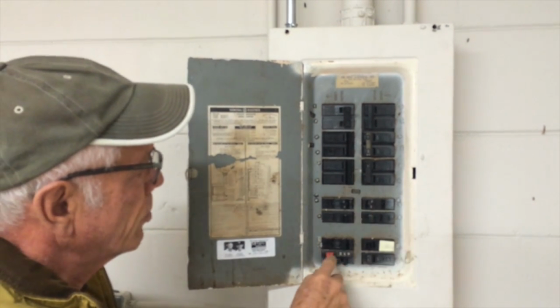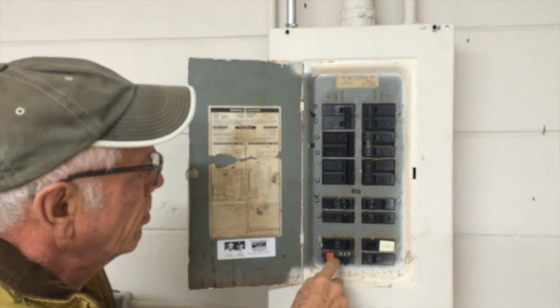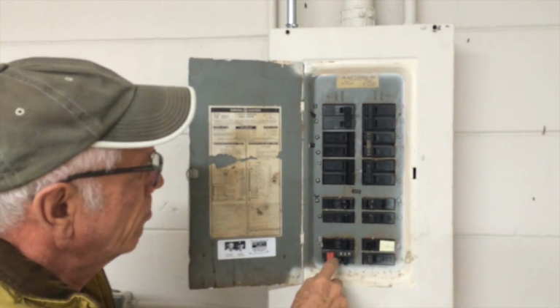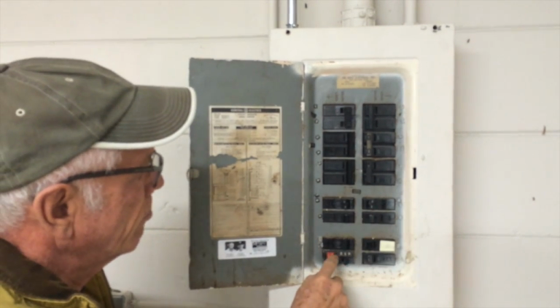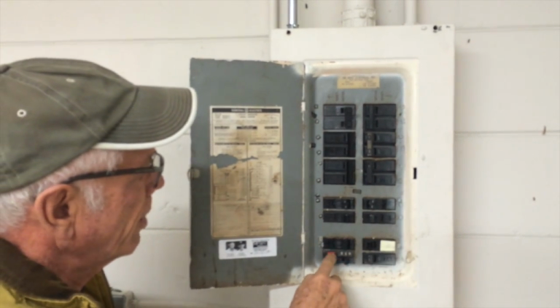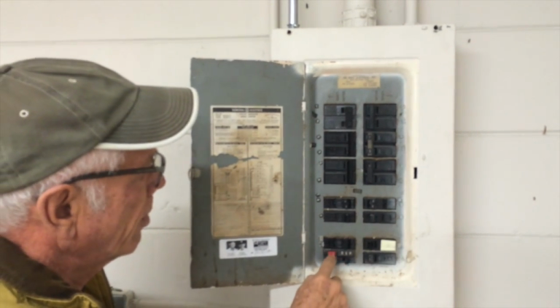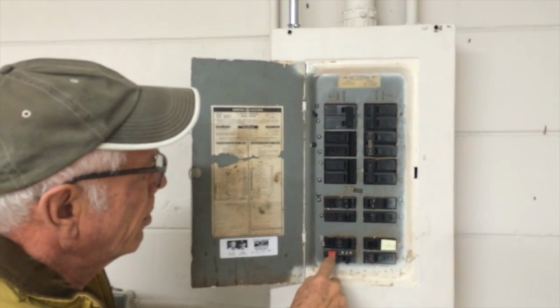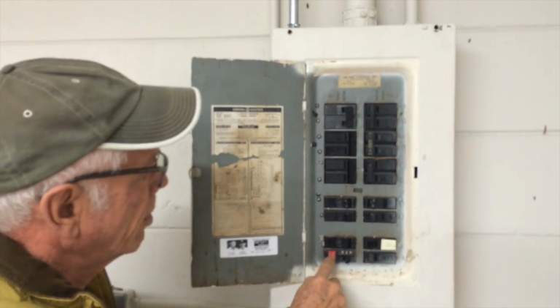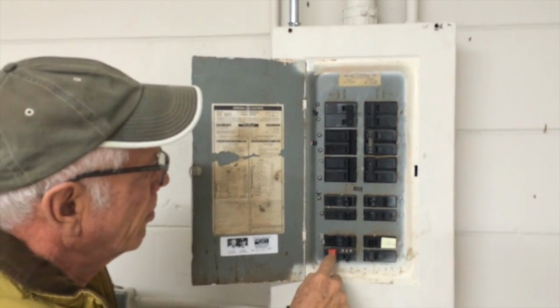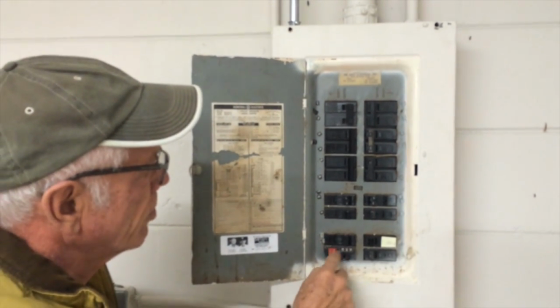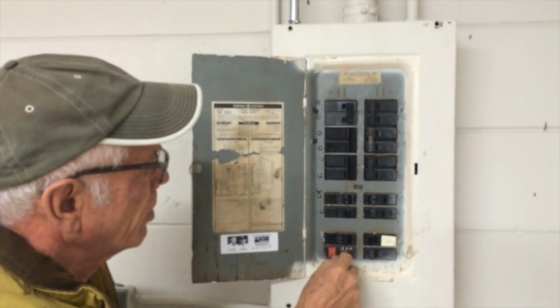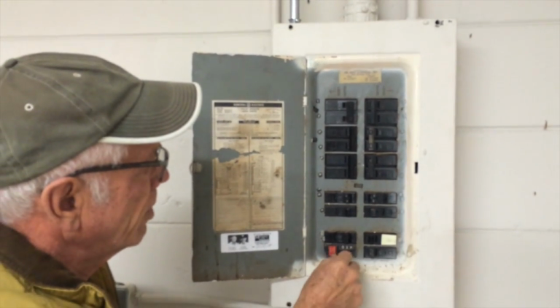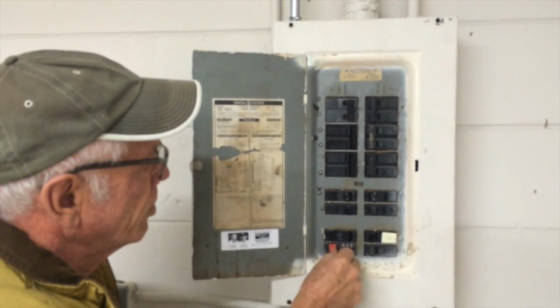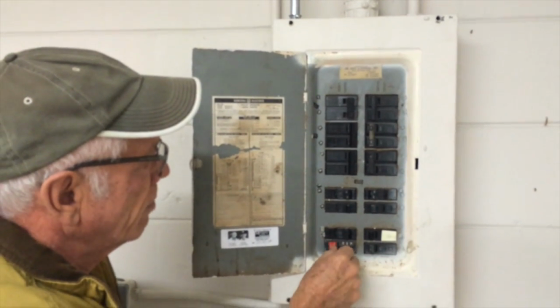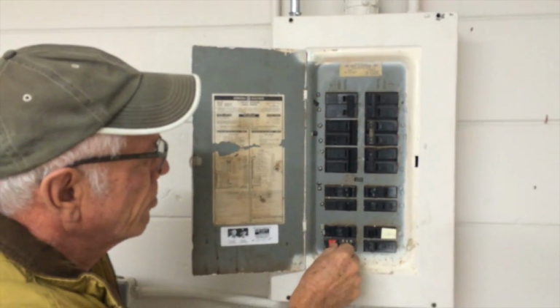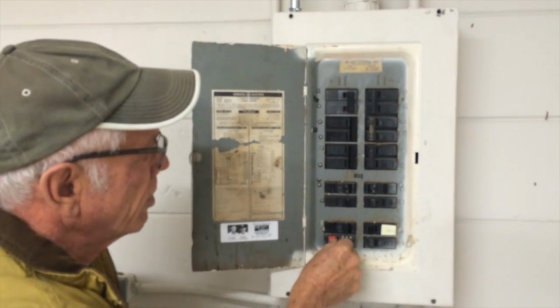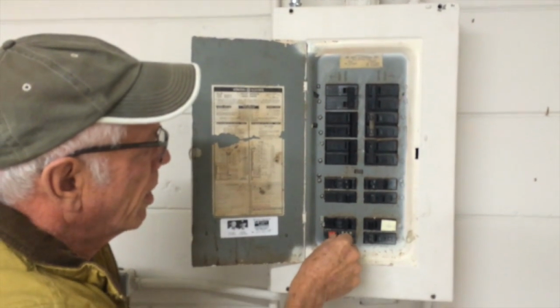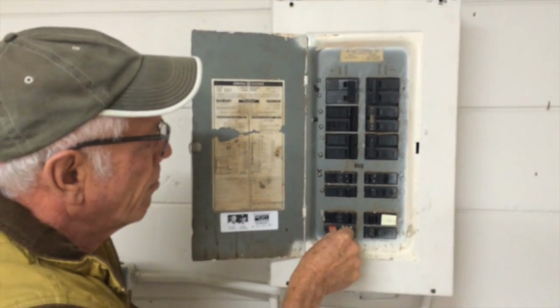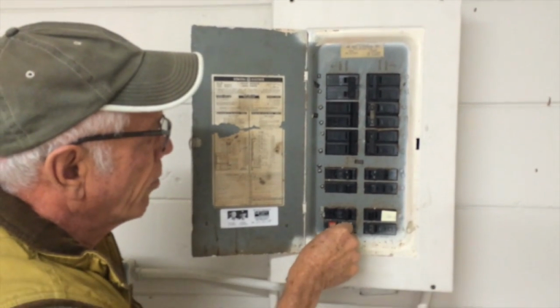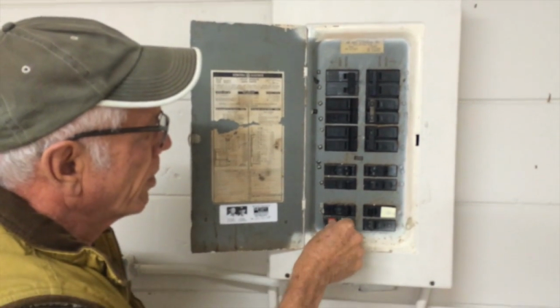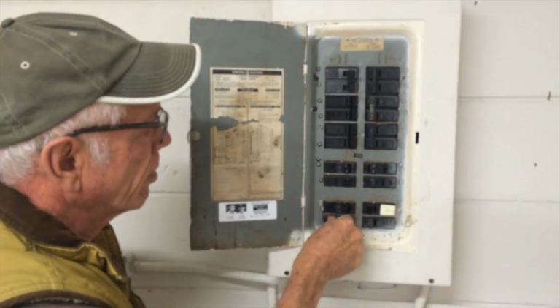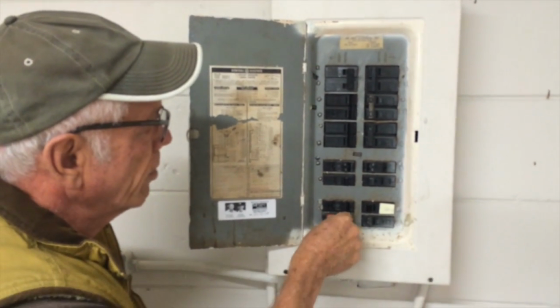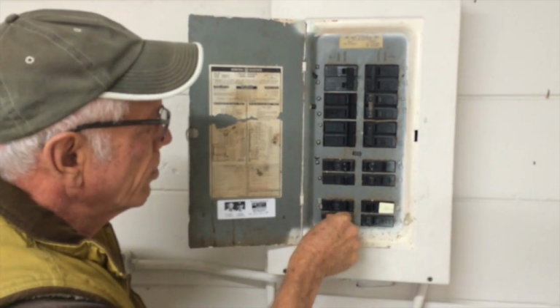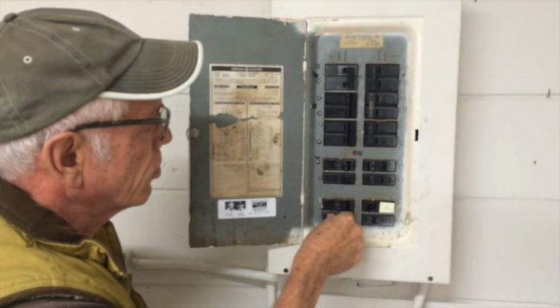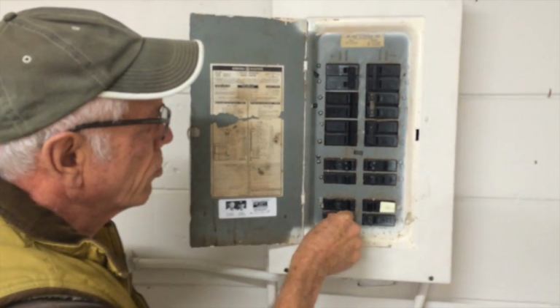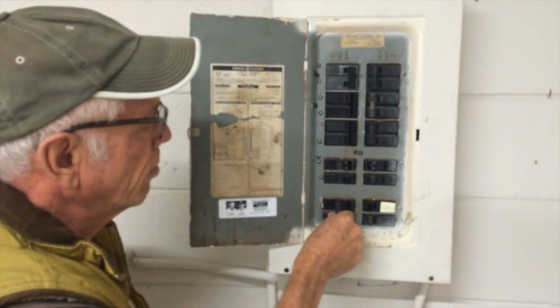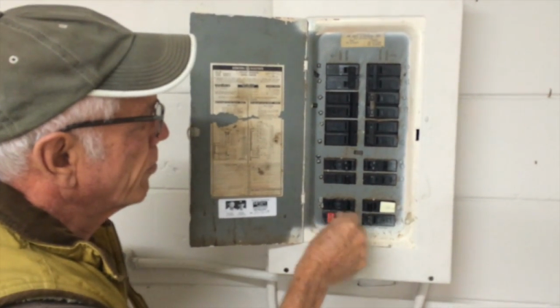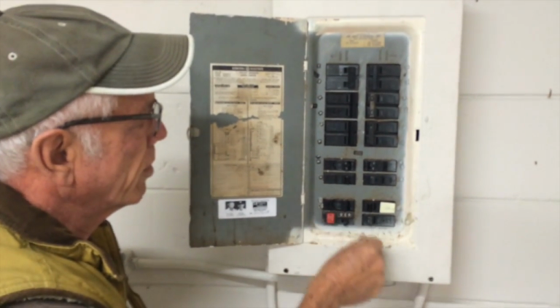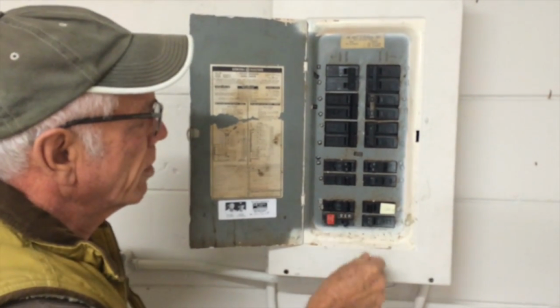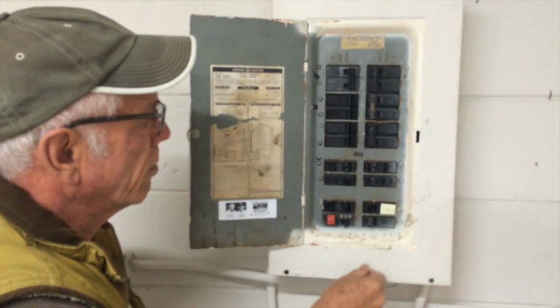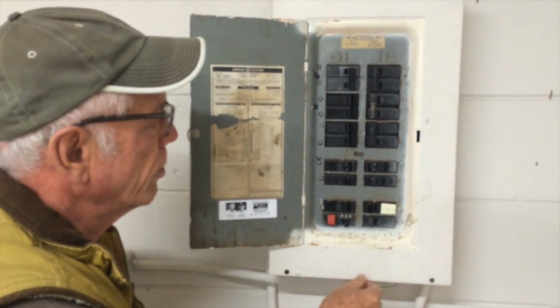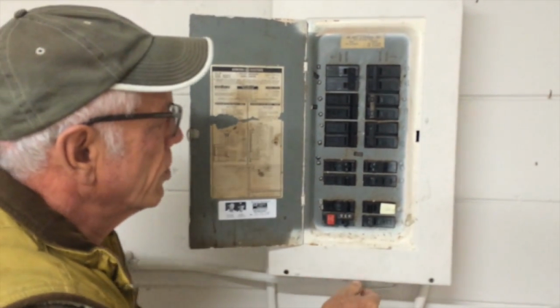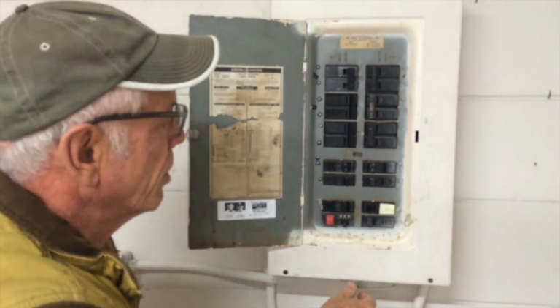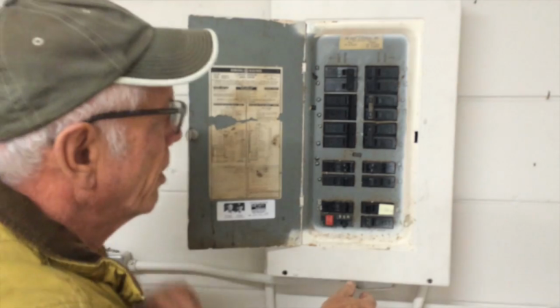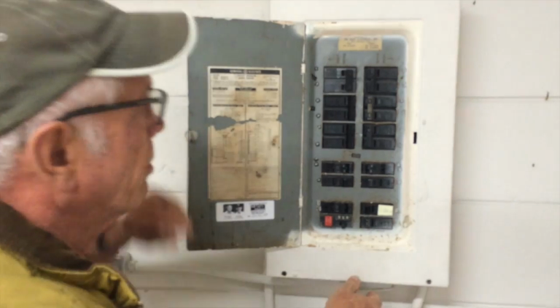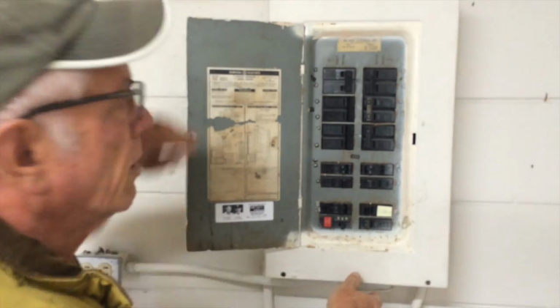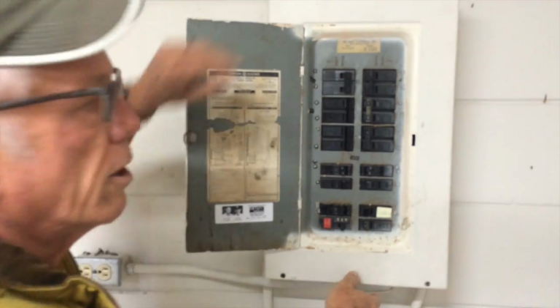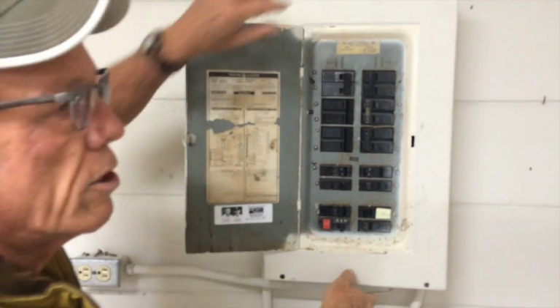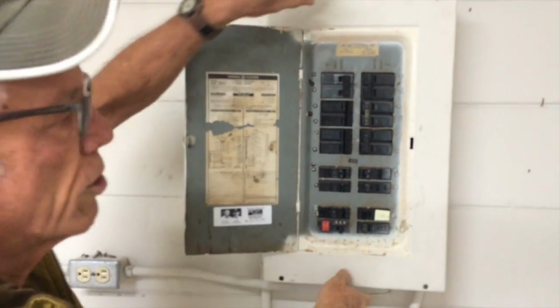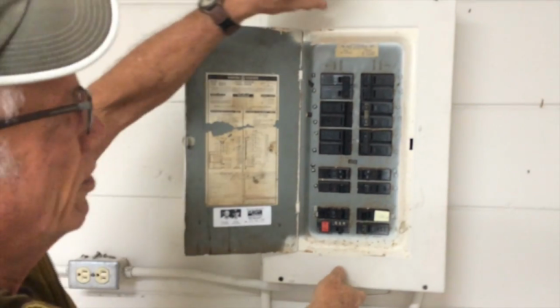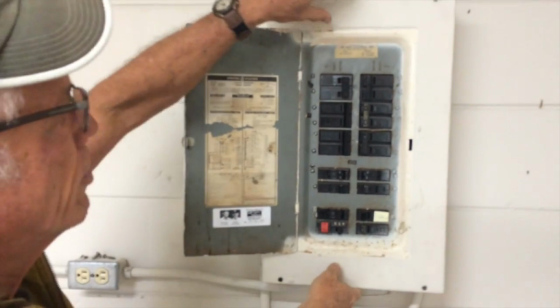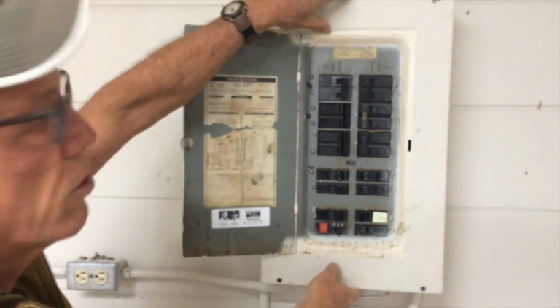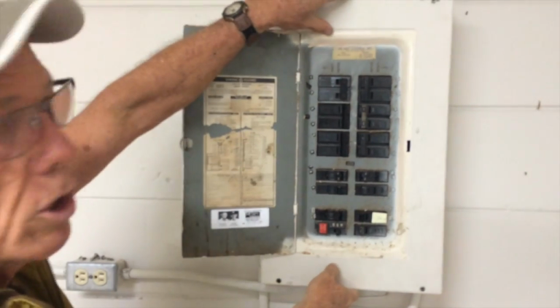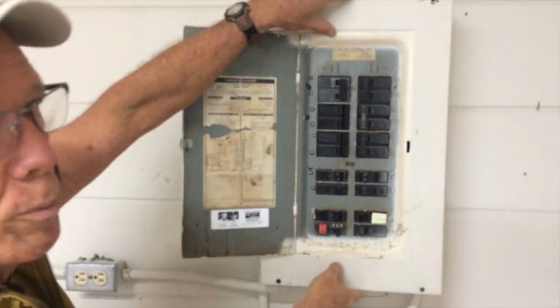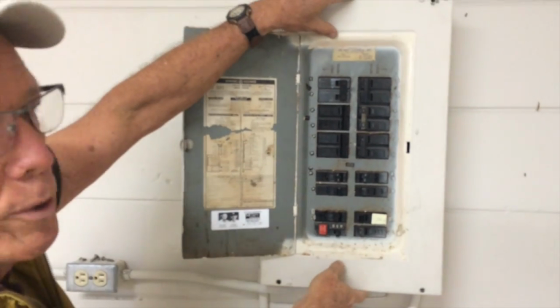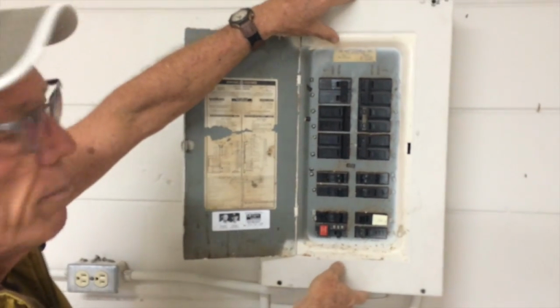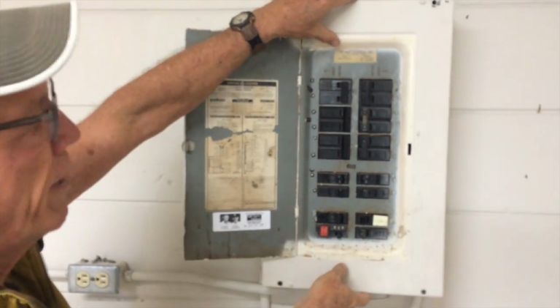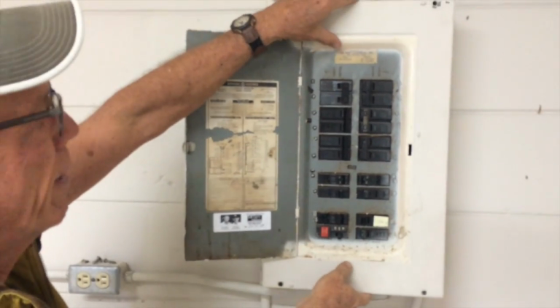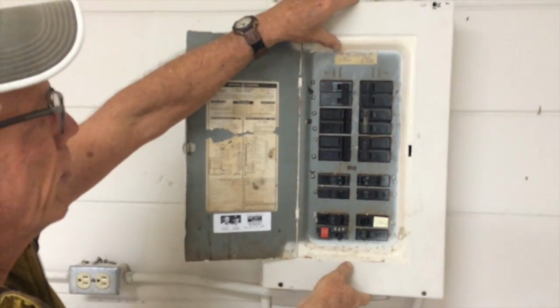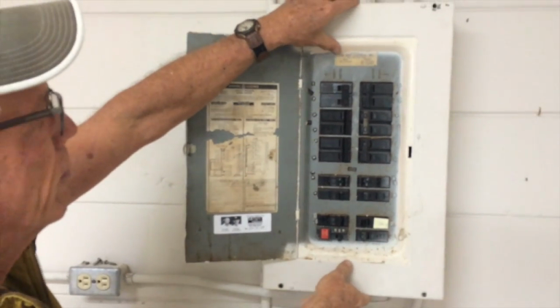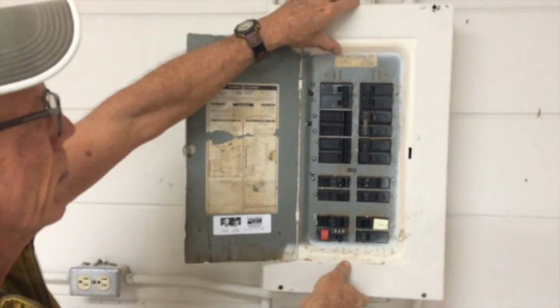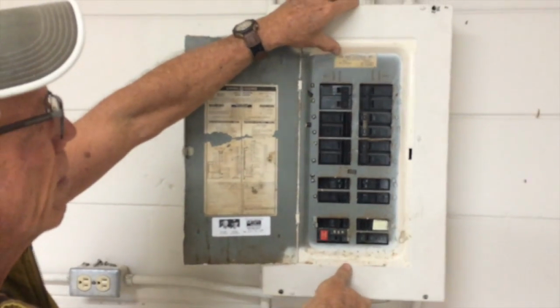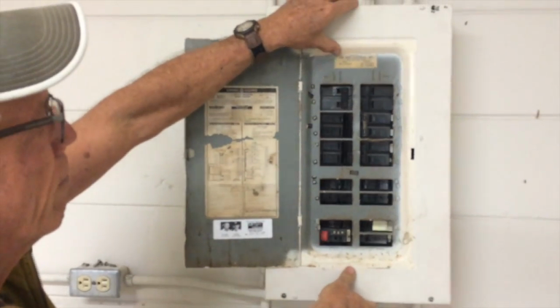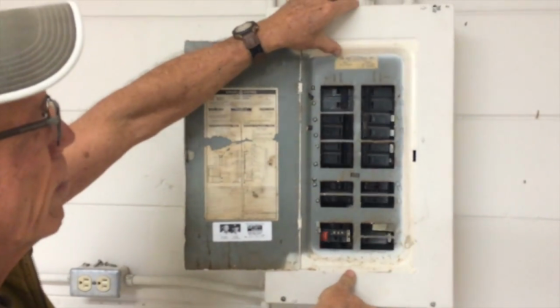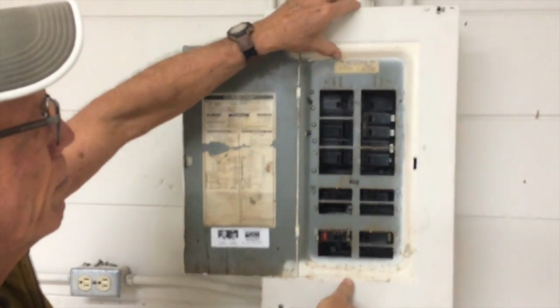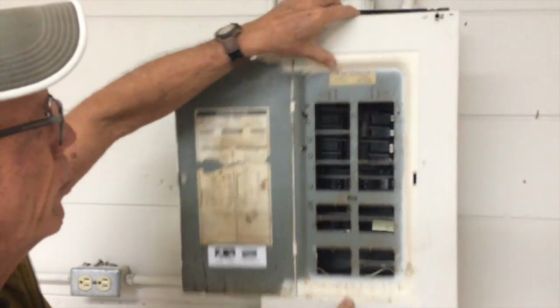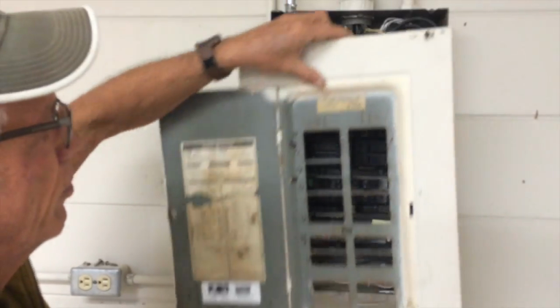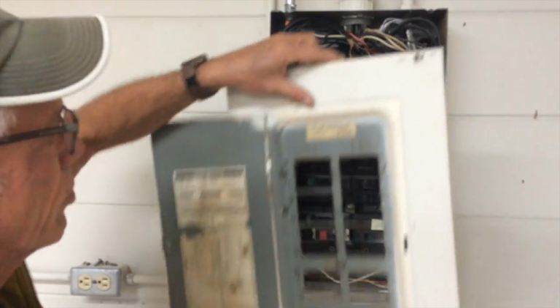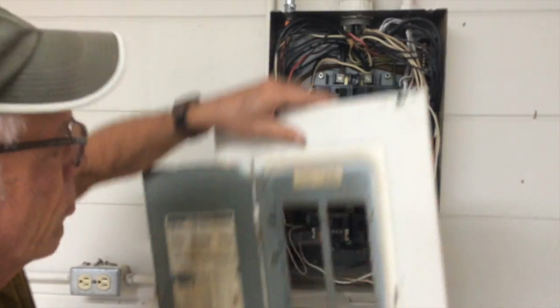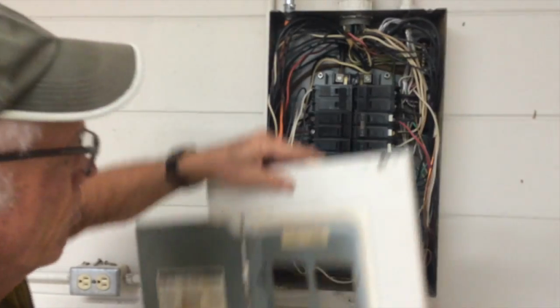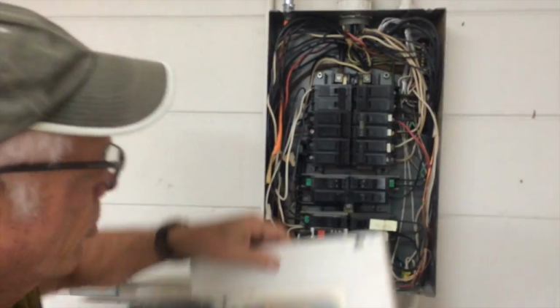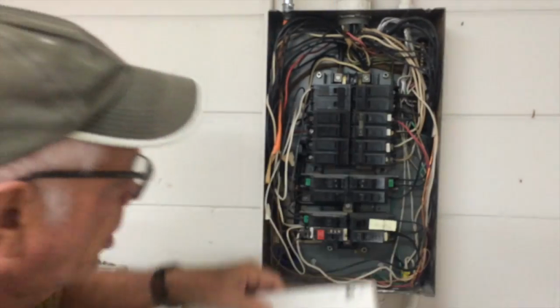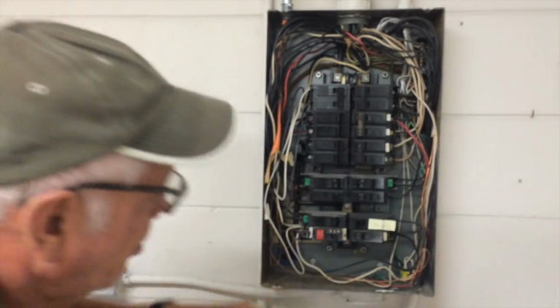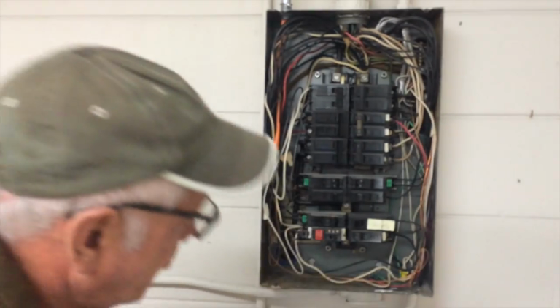Also, down here there's a GFCI breaker that's tripped and doesn't reset. So let's open the panel — I've already pulled the screws off.